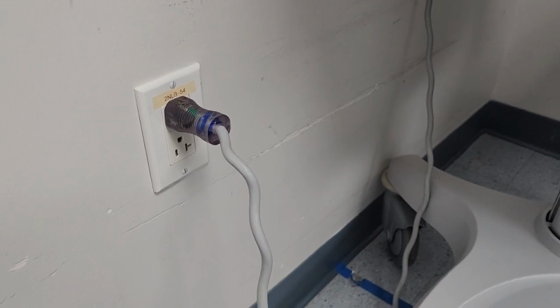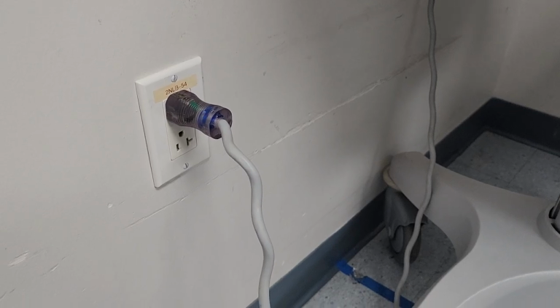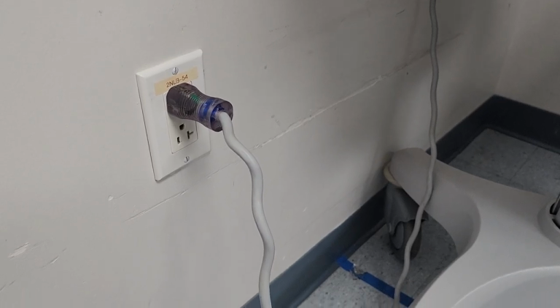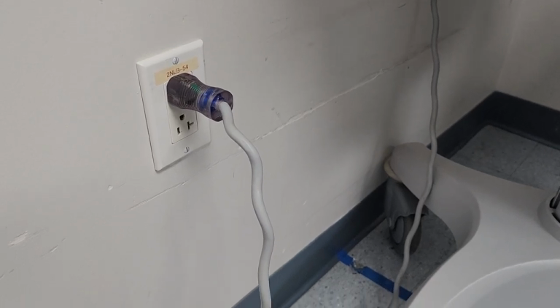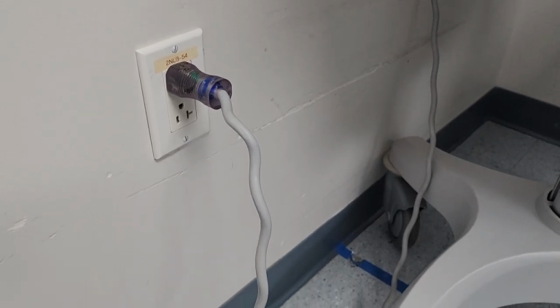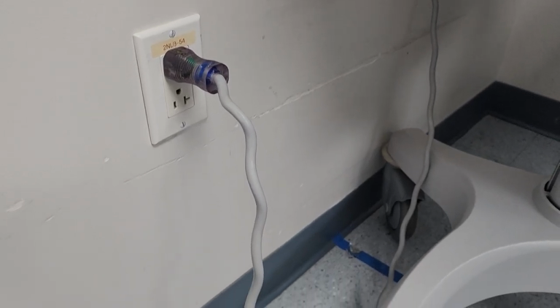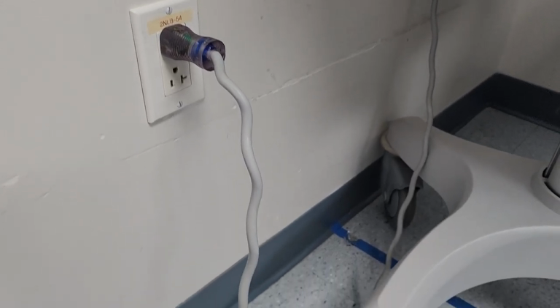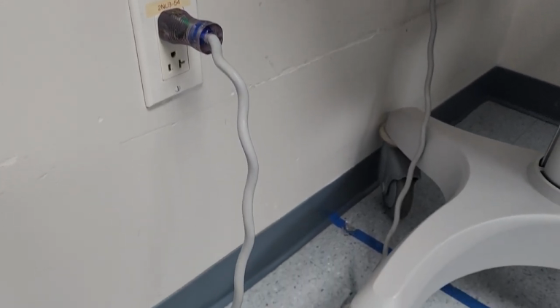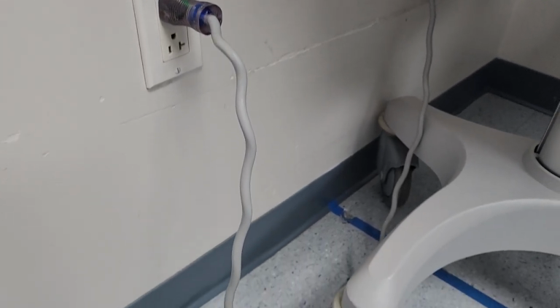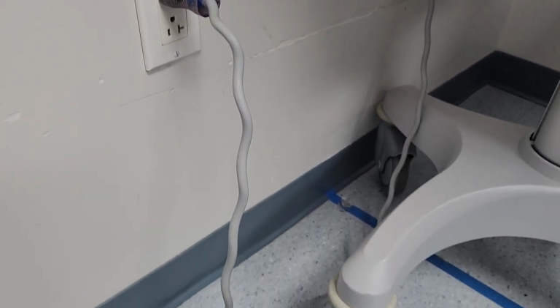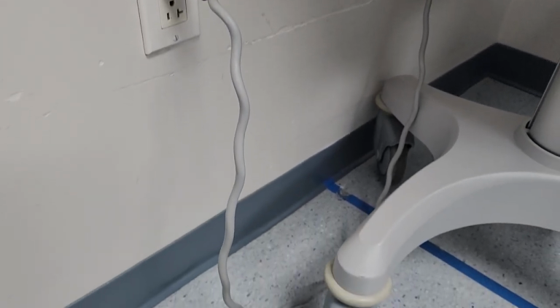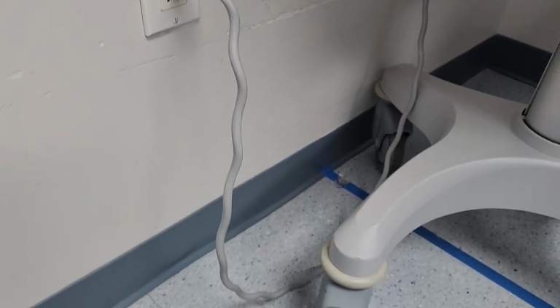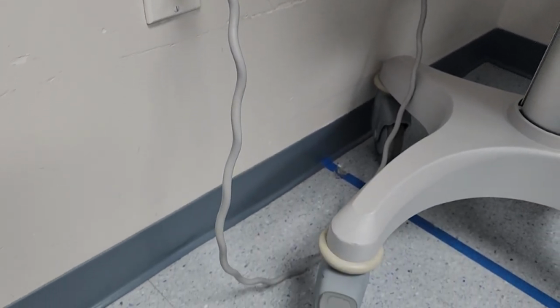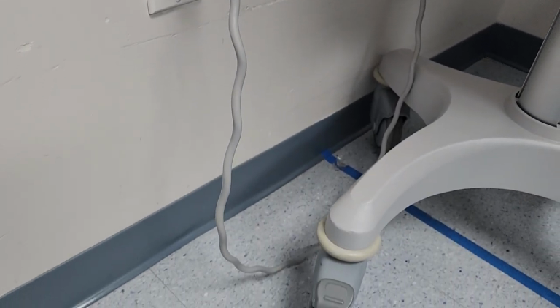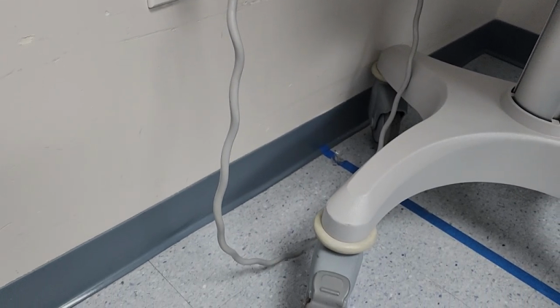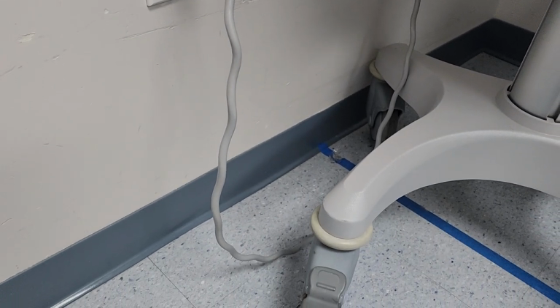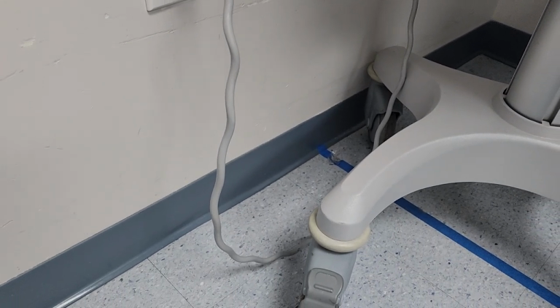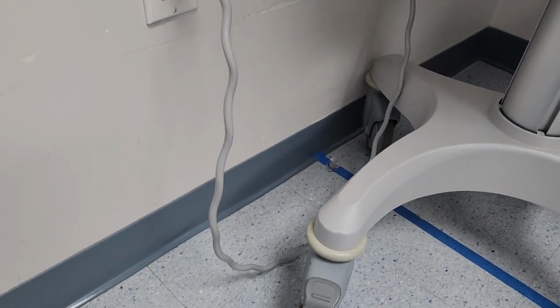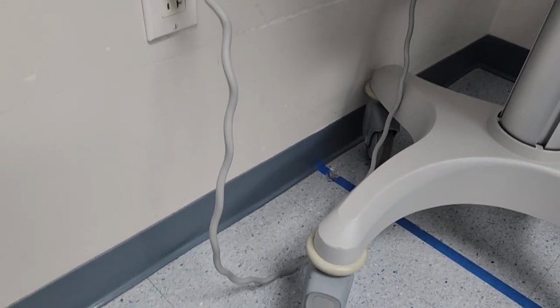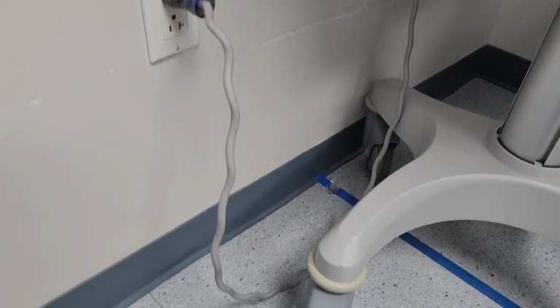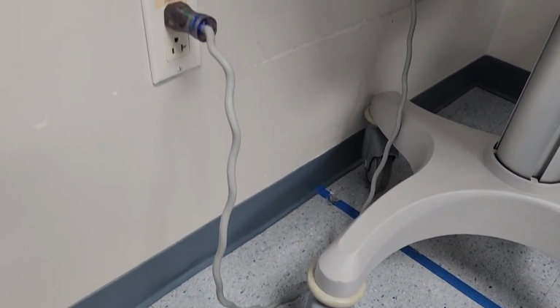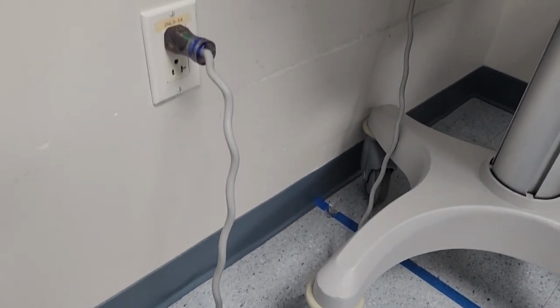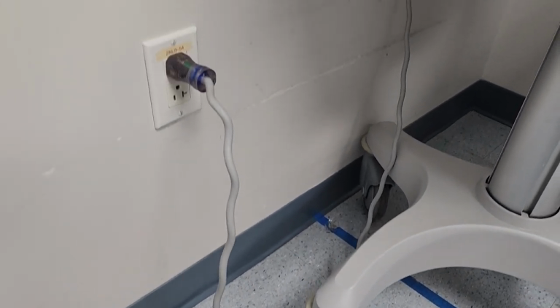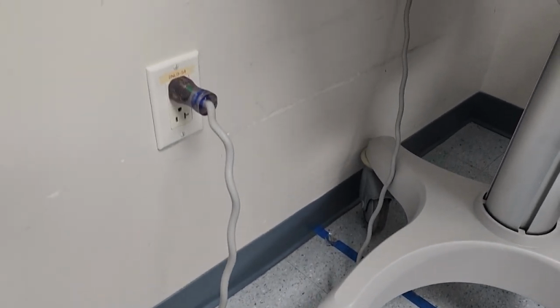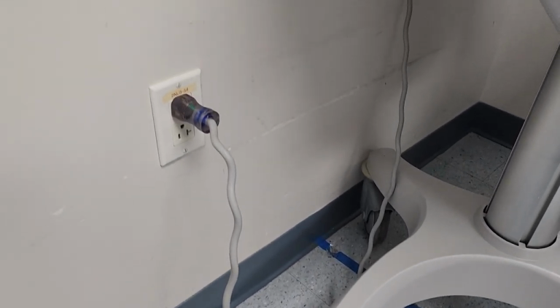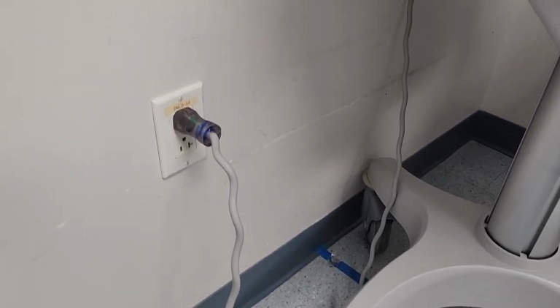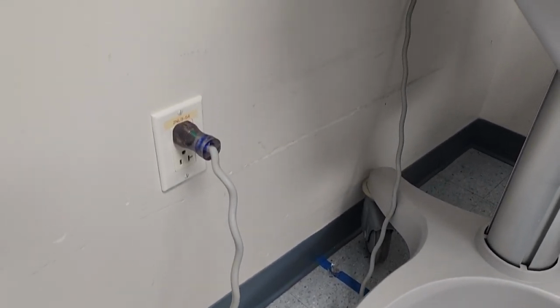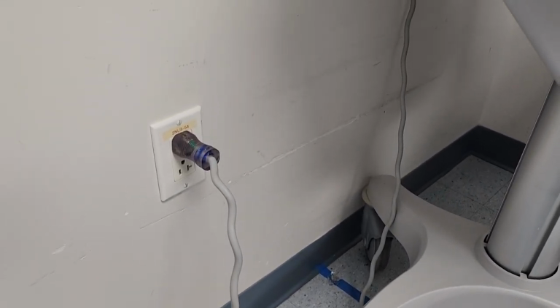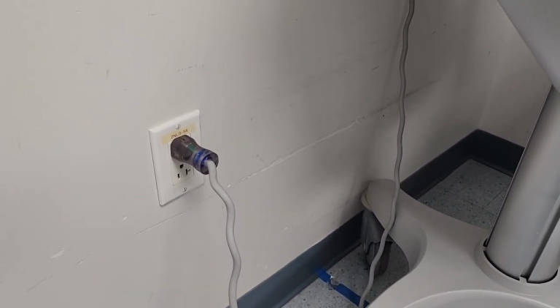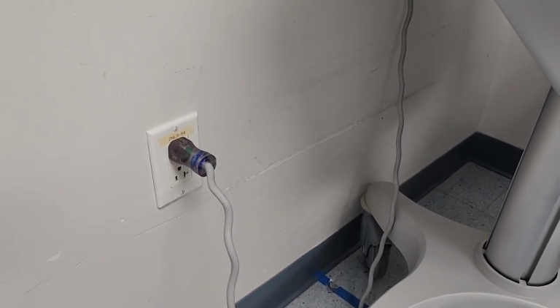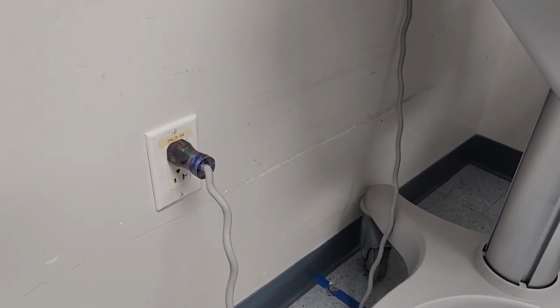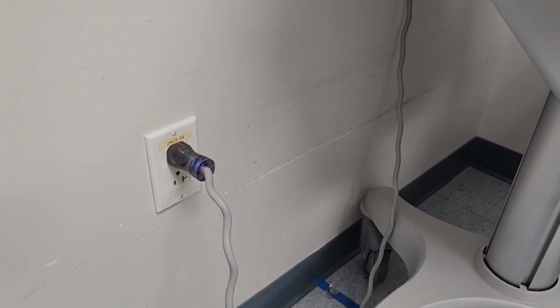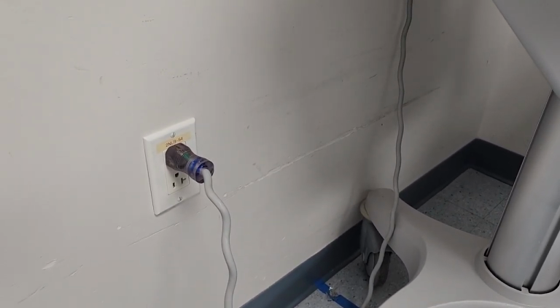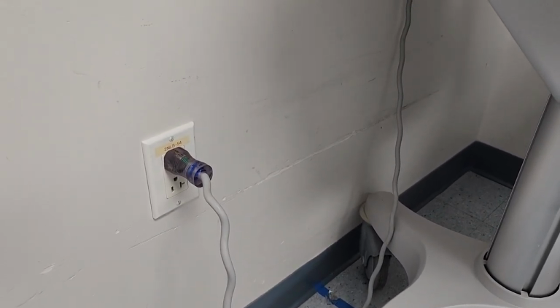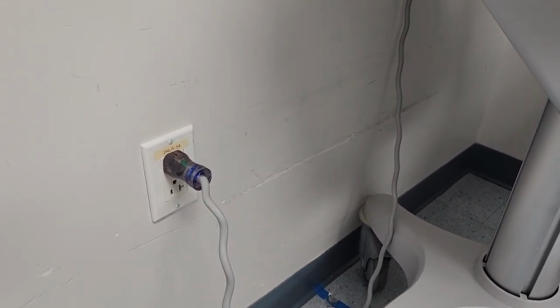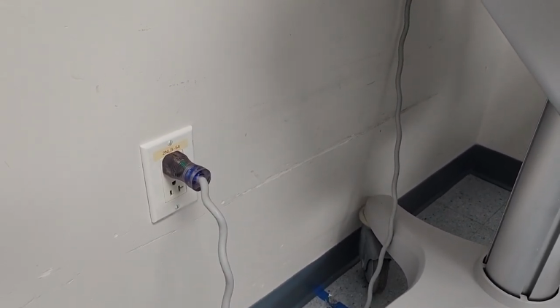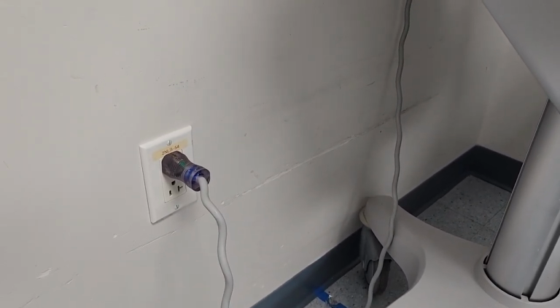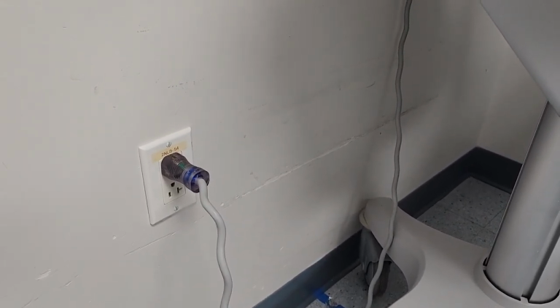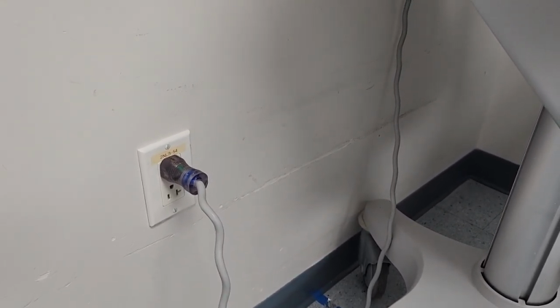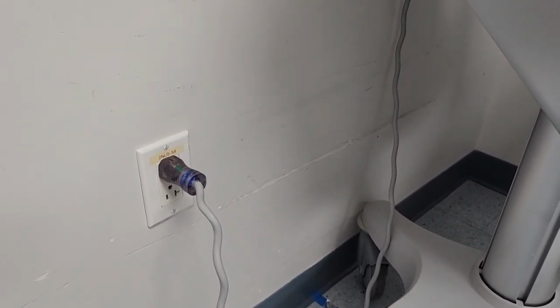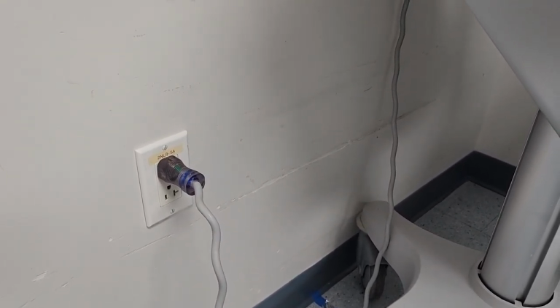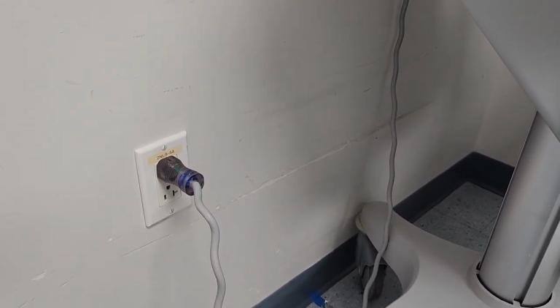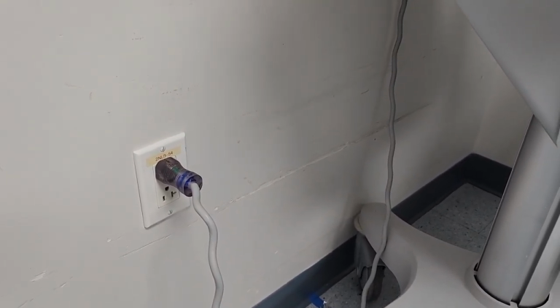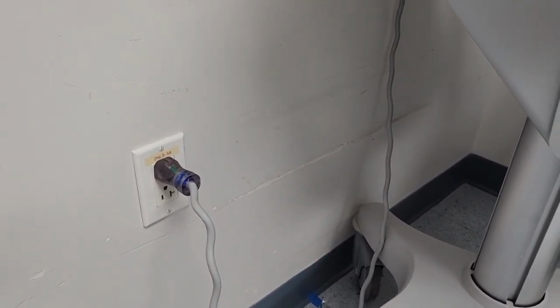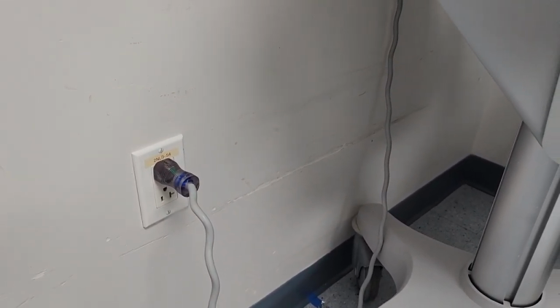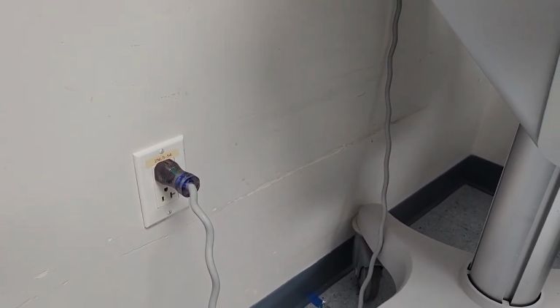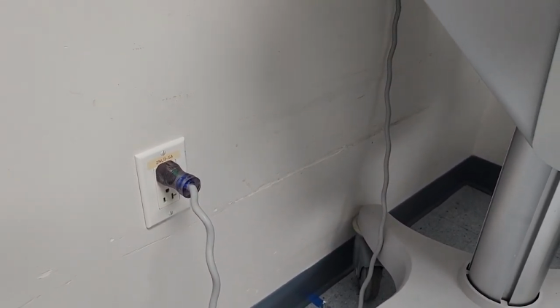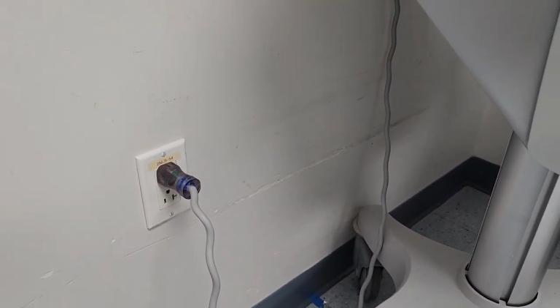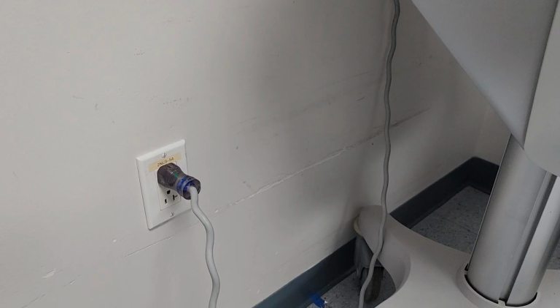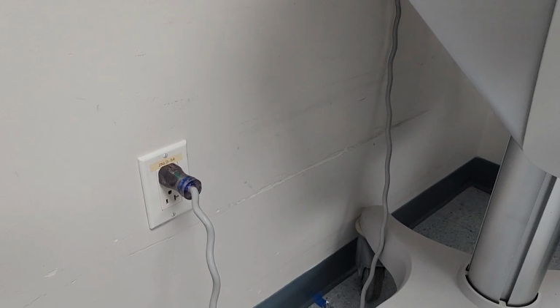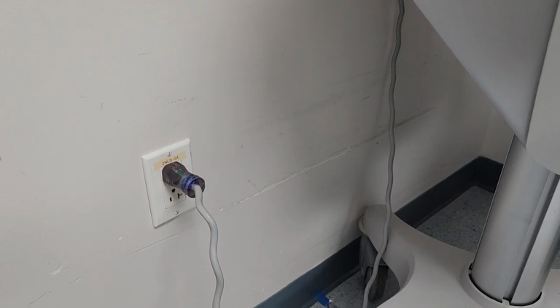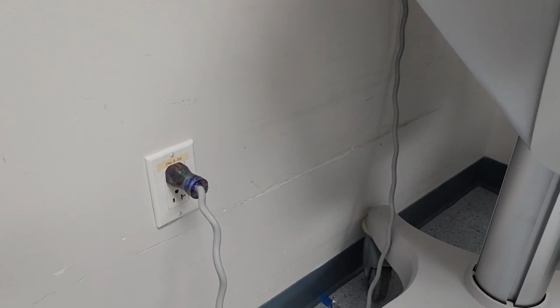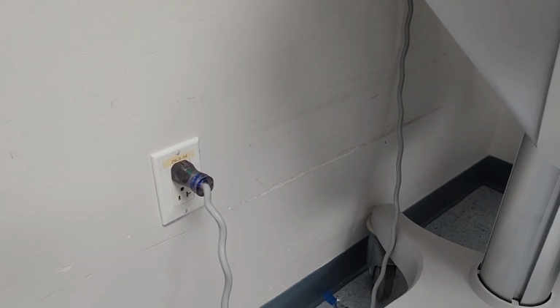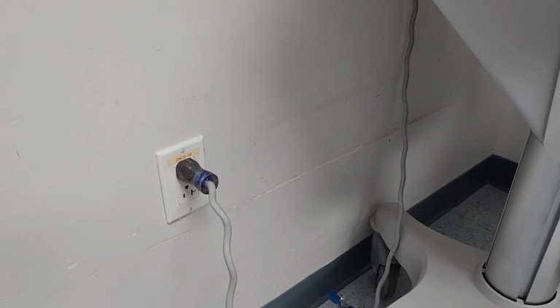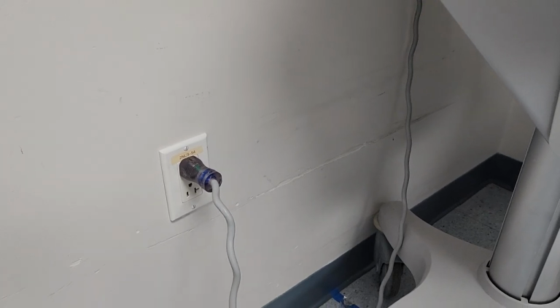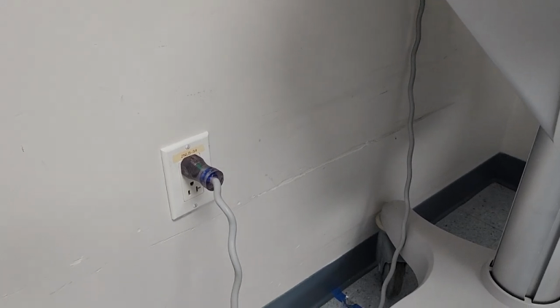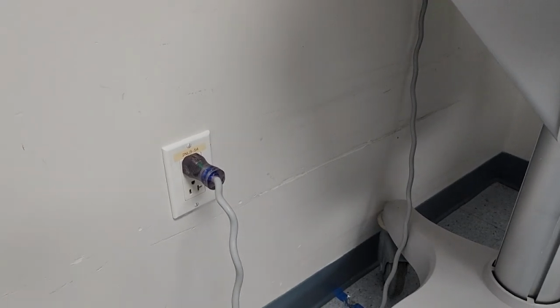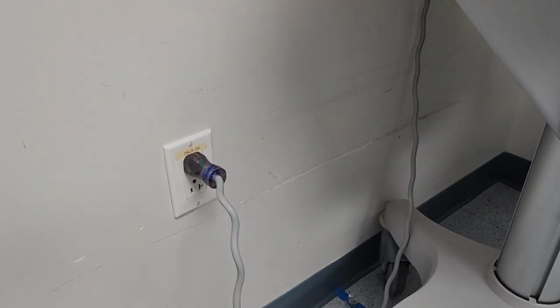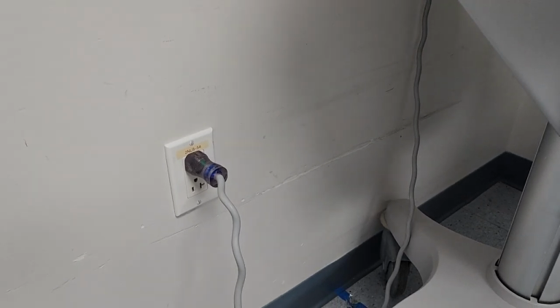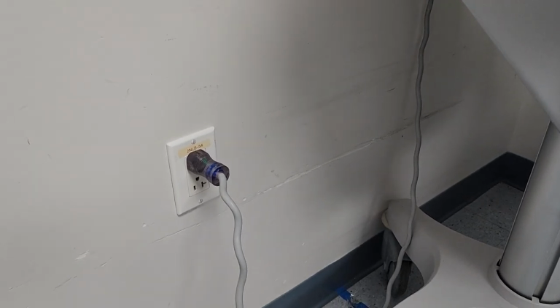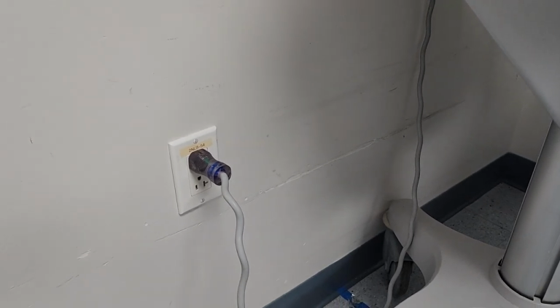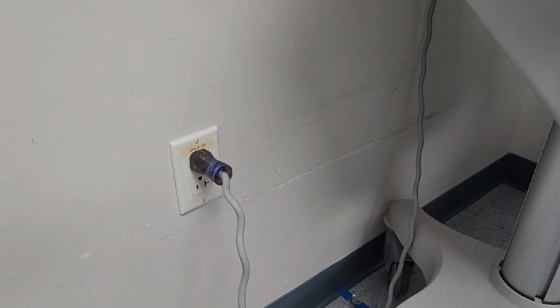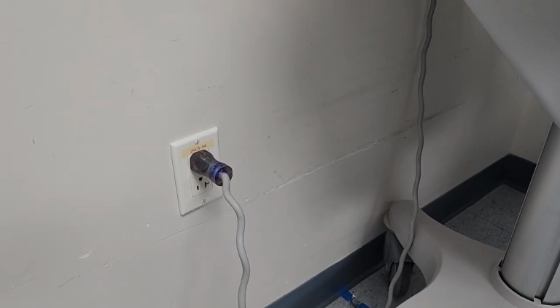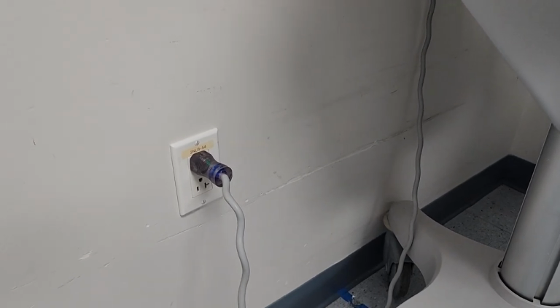If you have a power cord like this on any medical device, remove that cord from service. That is a no-go.